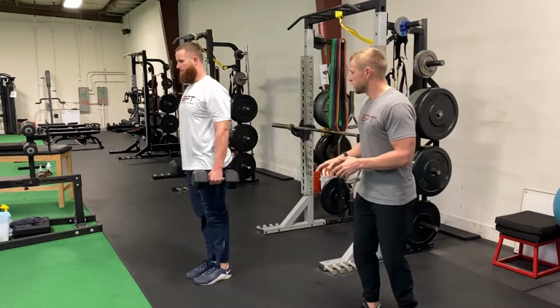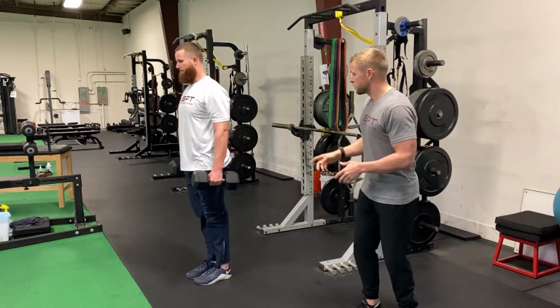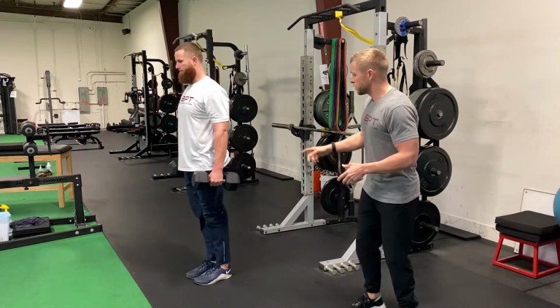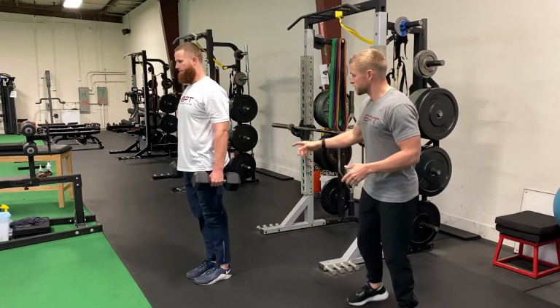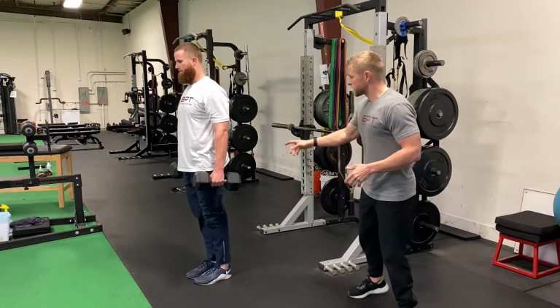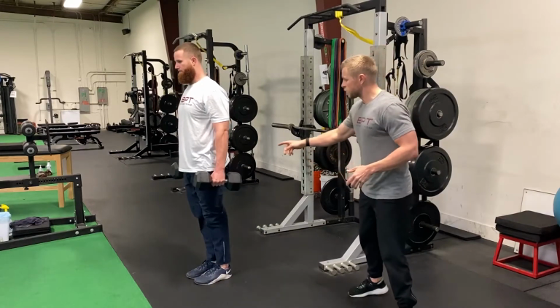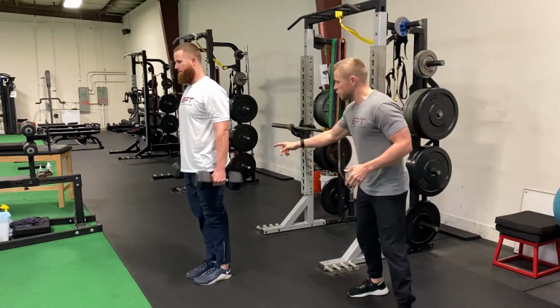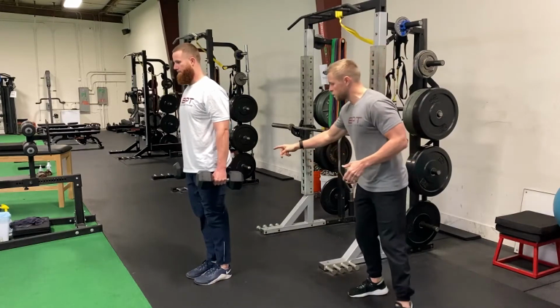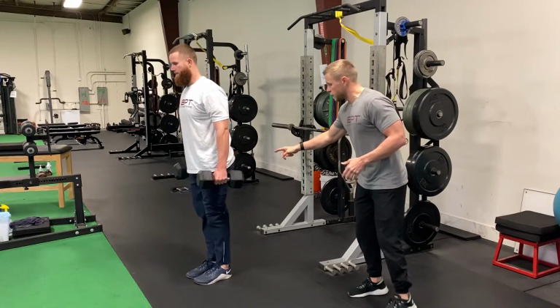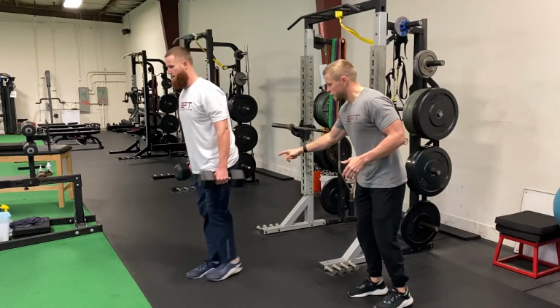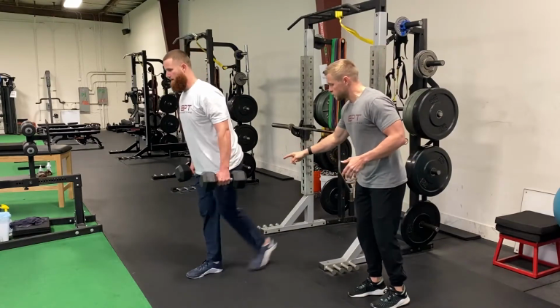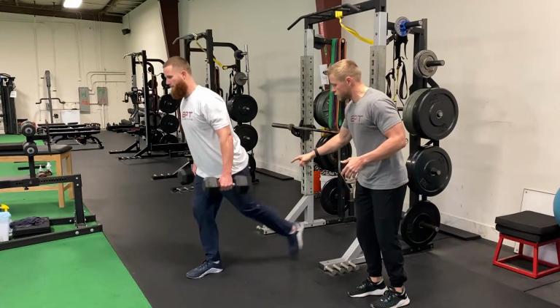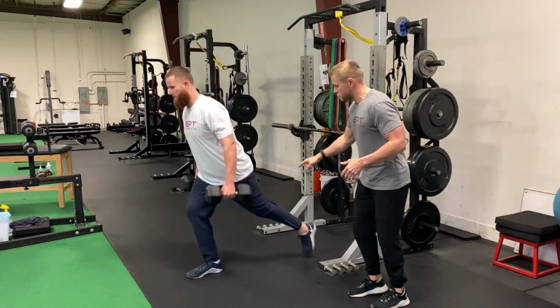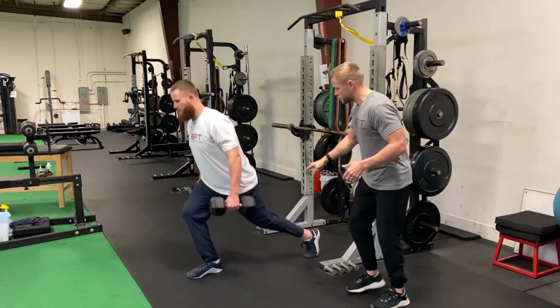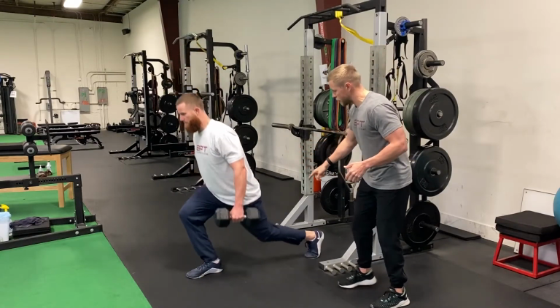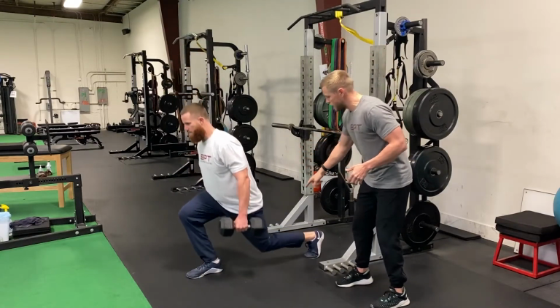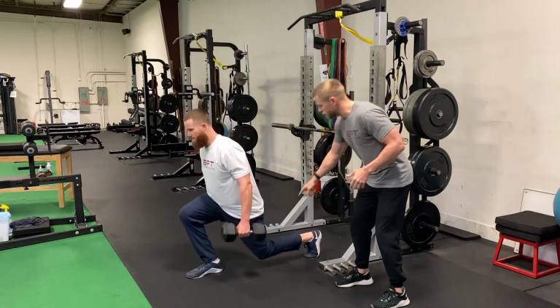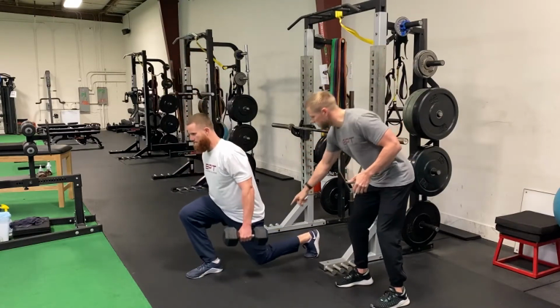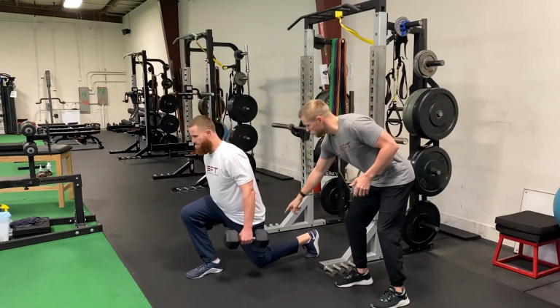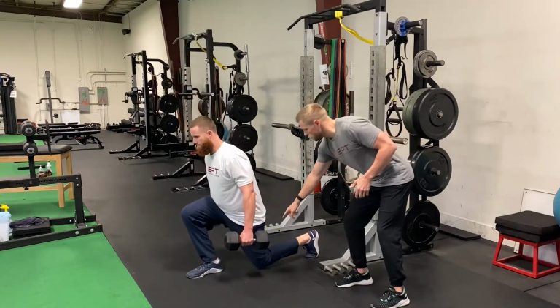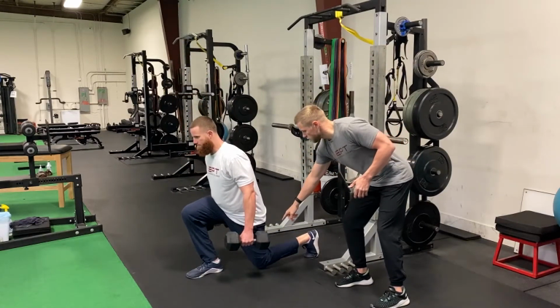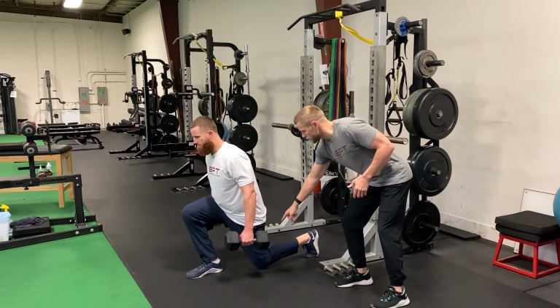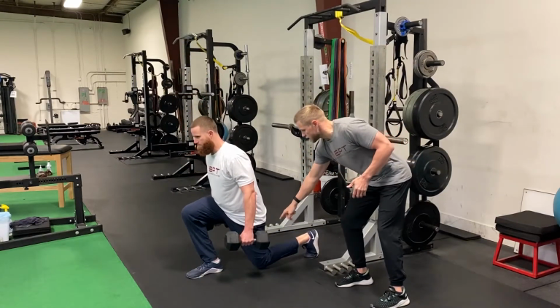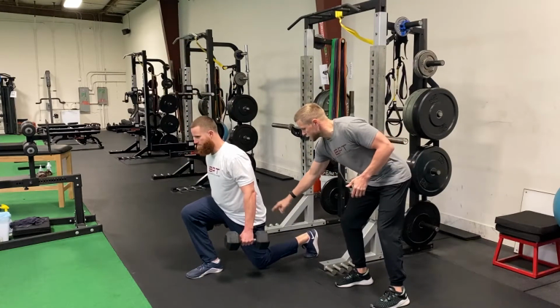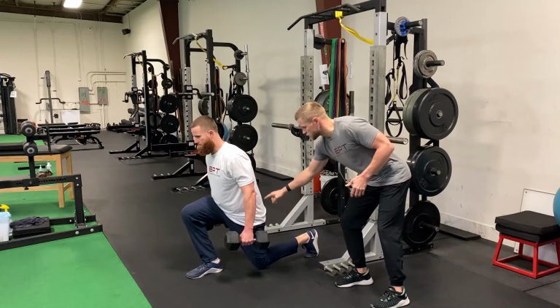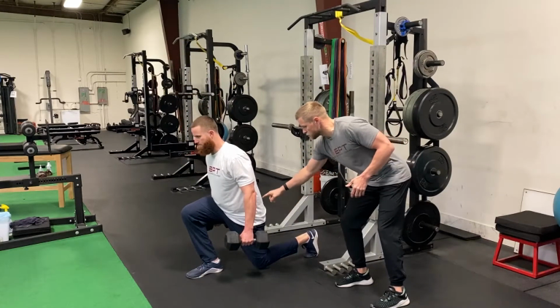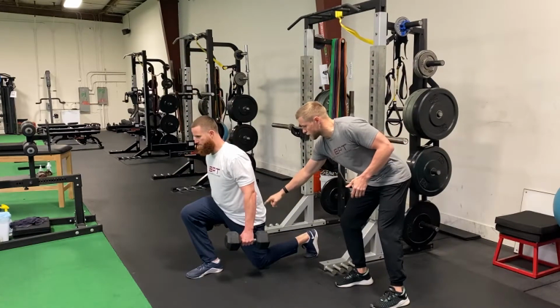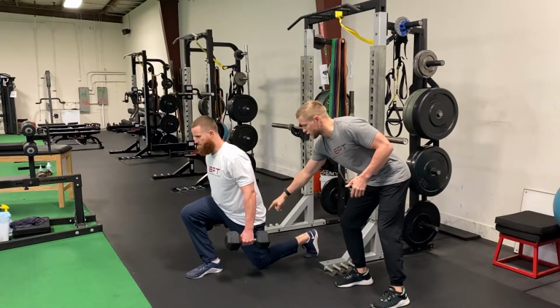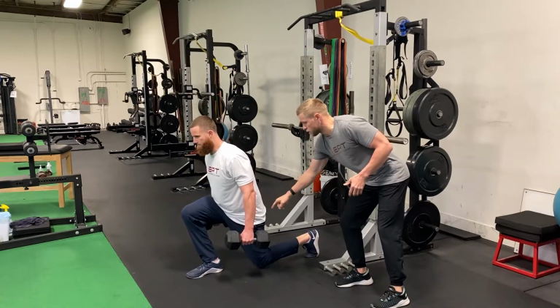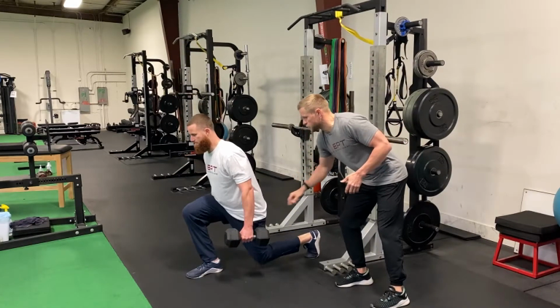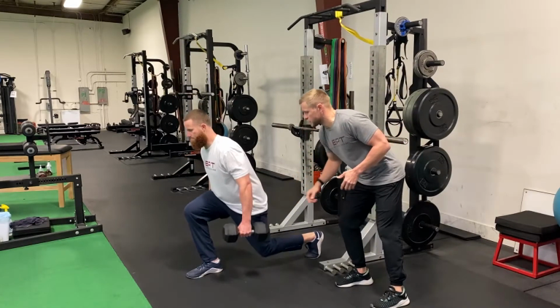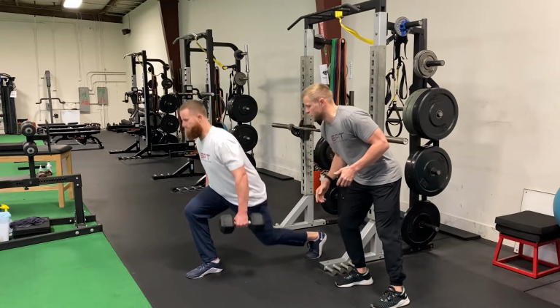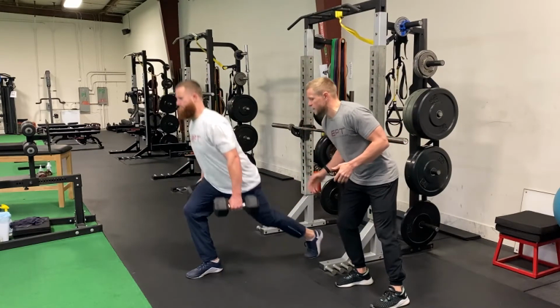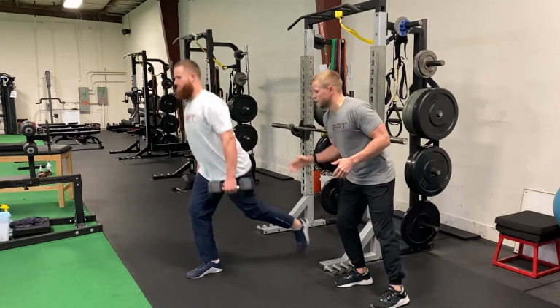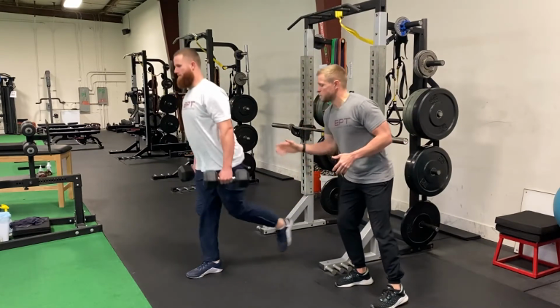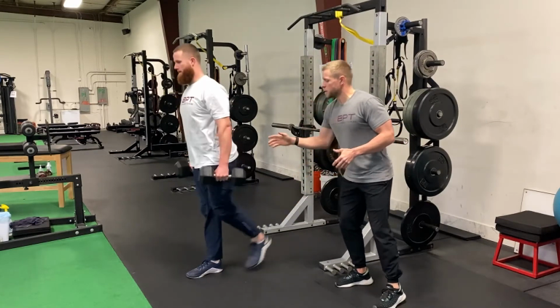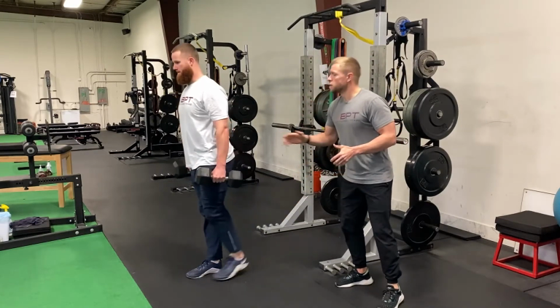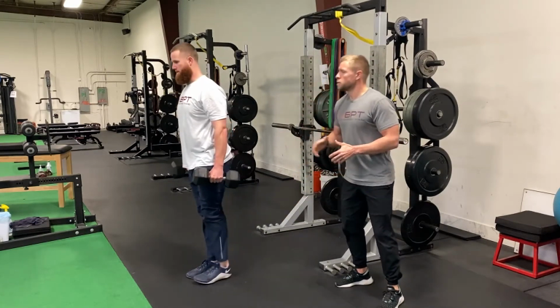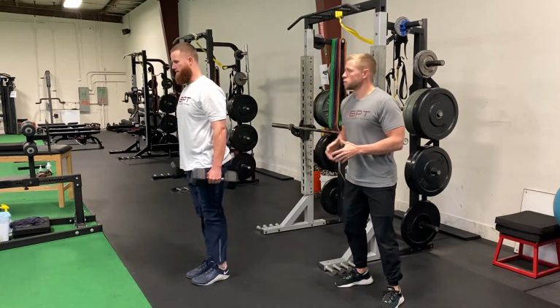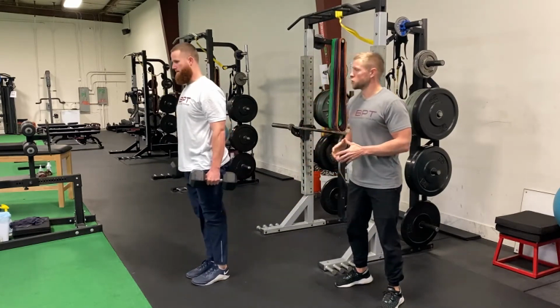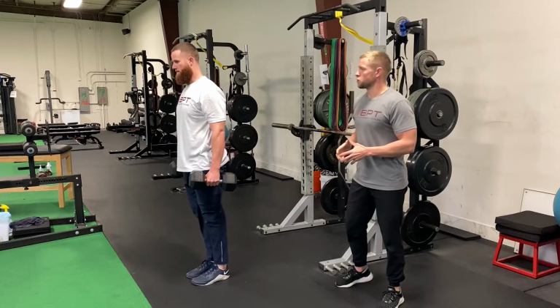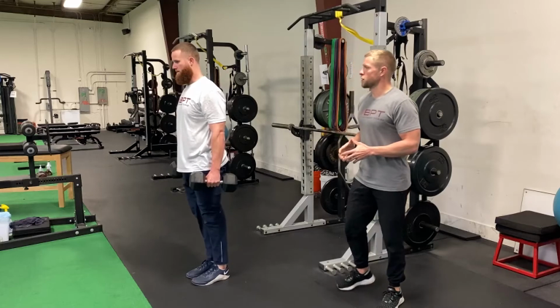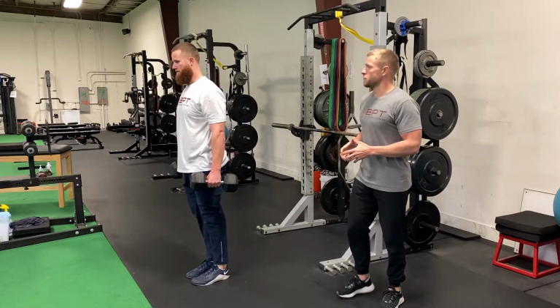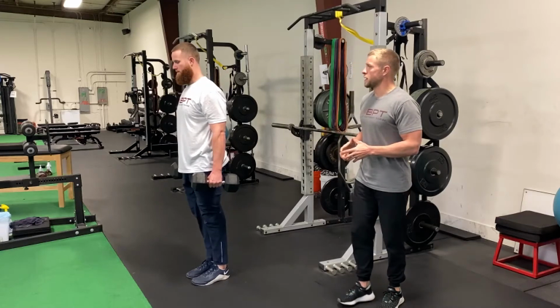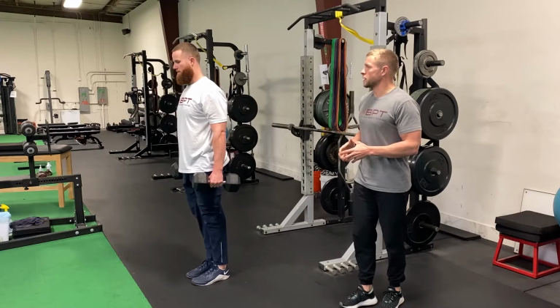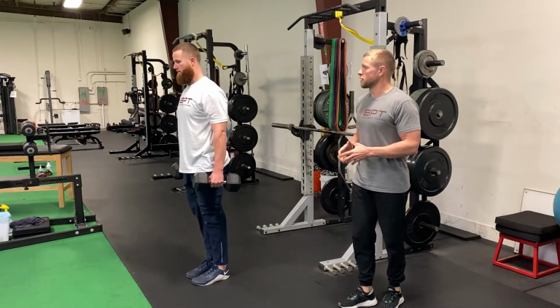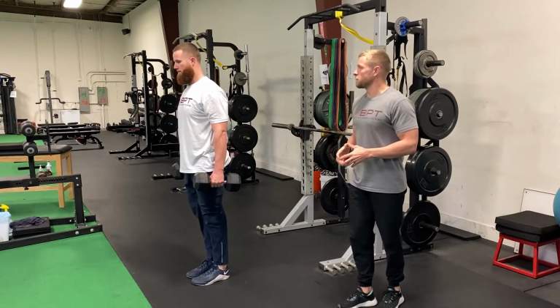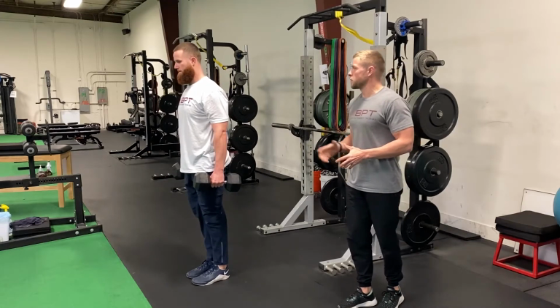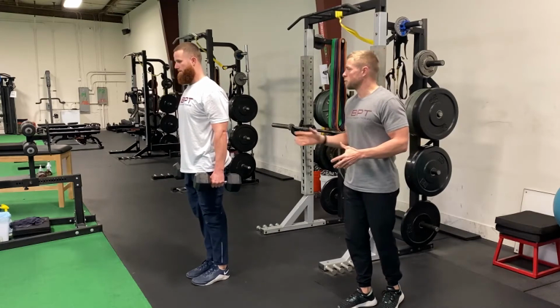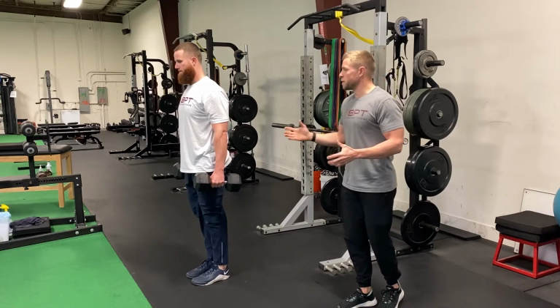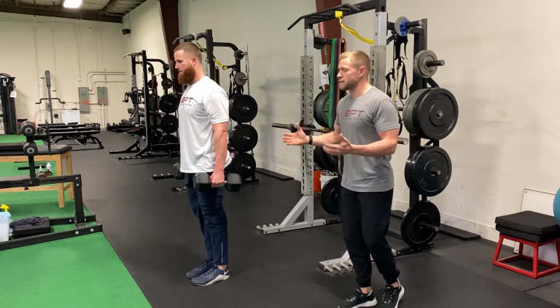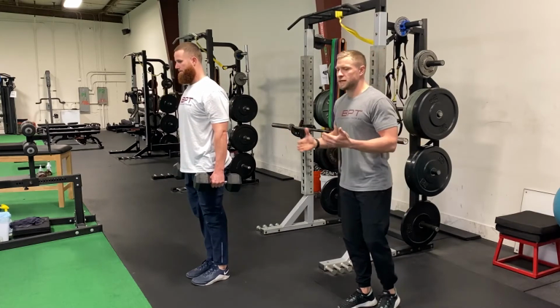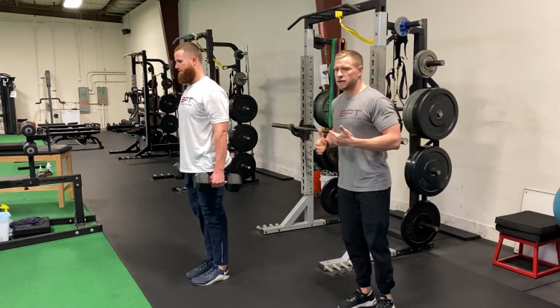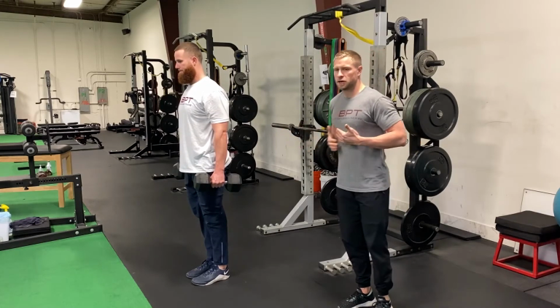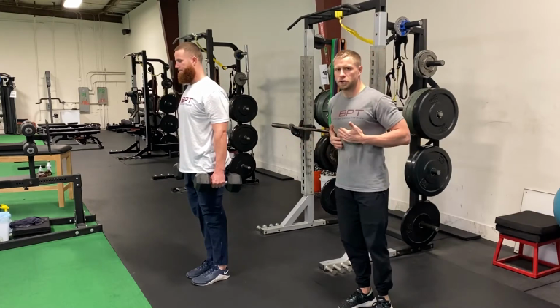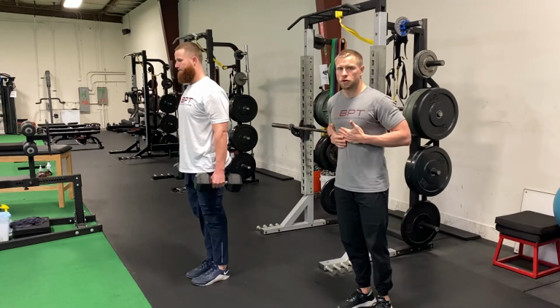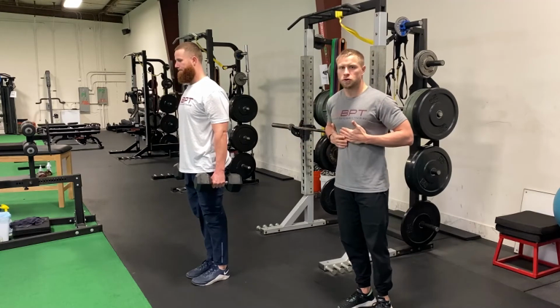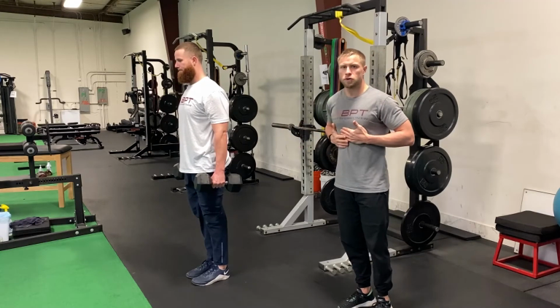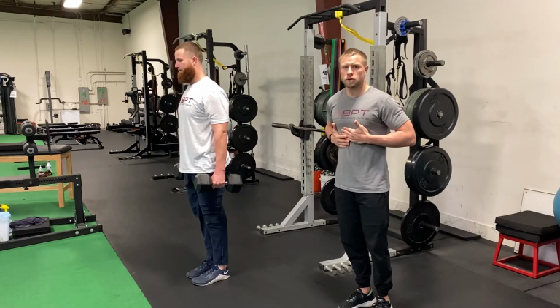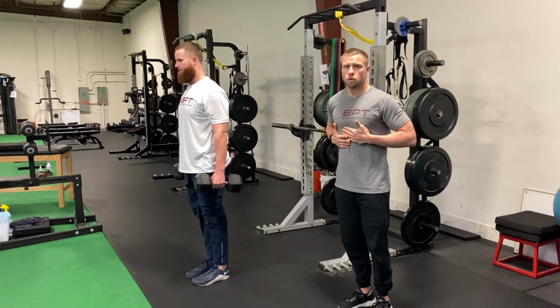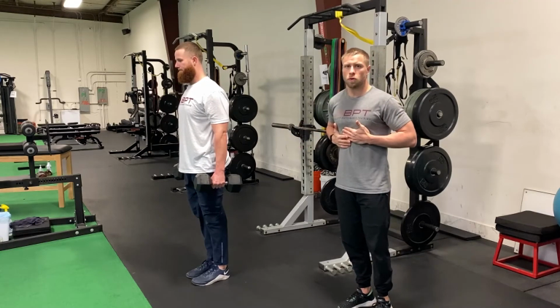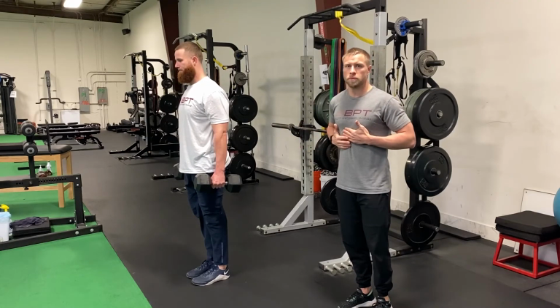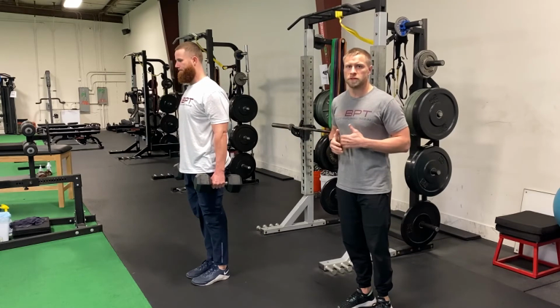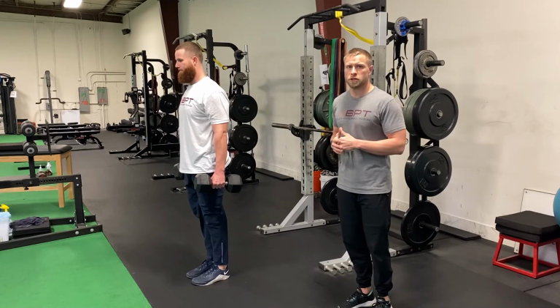Notice how when Ryan drops back, the knee is directly underneath that hip, pushing right back up, maintaining a good core position.